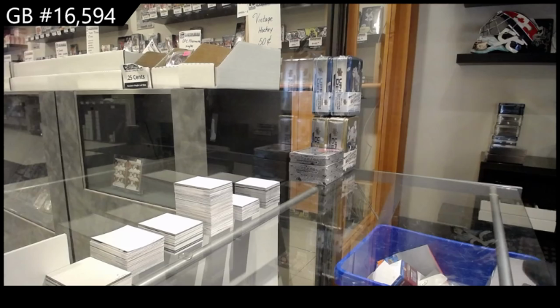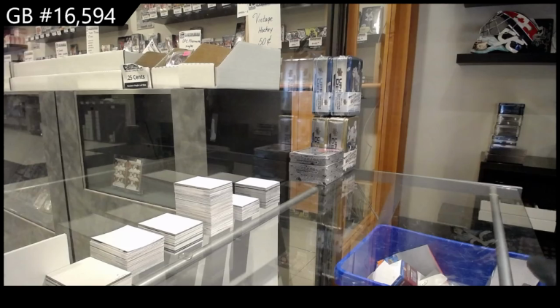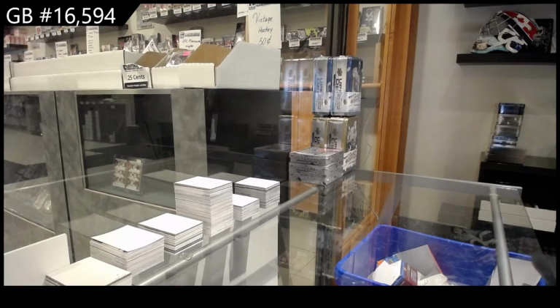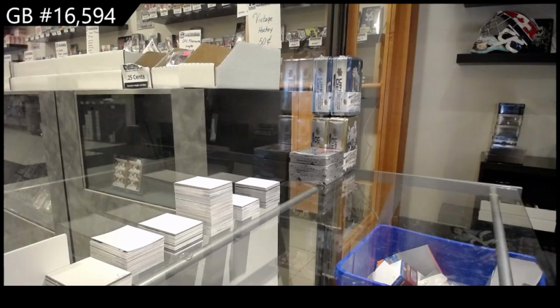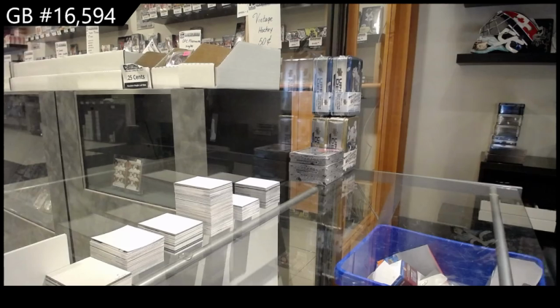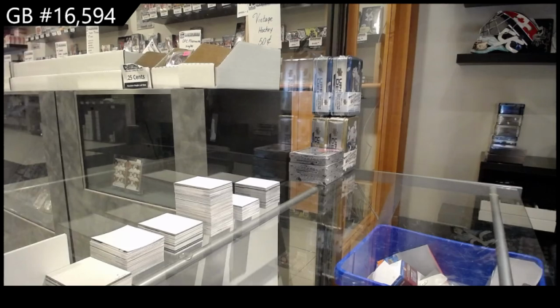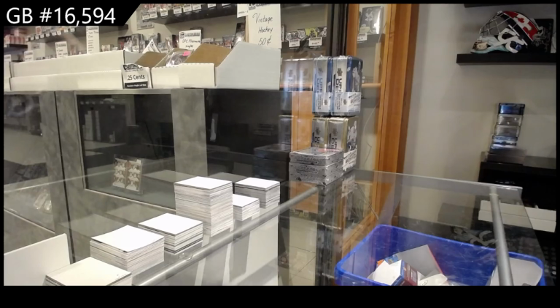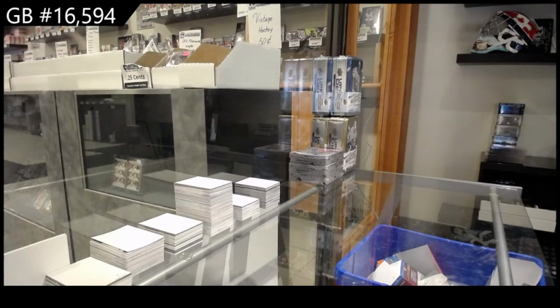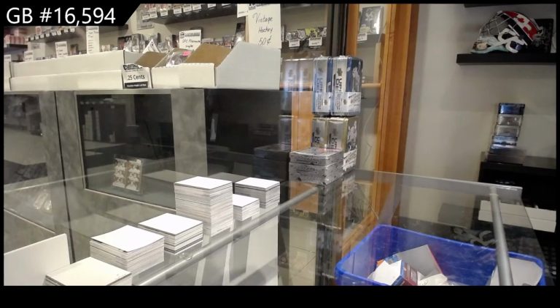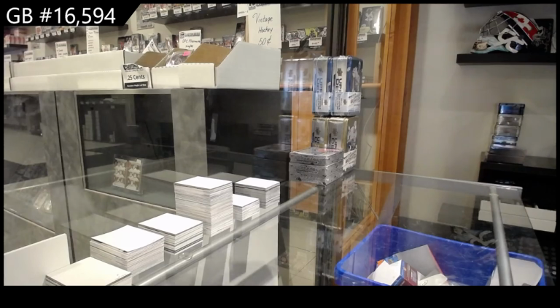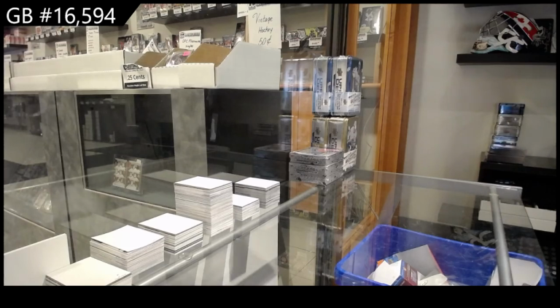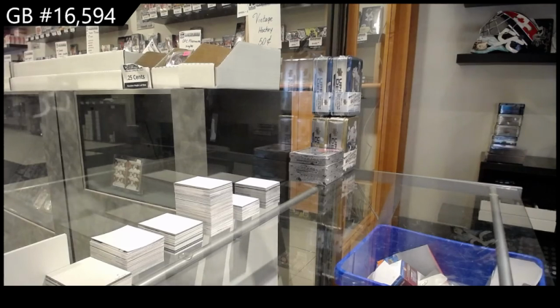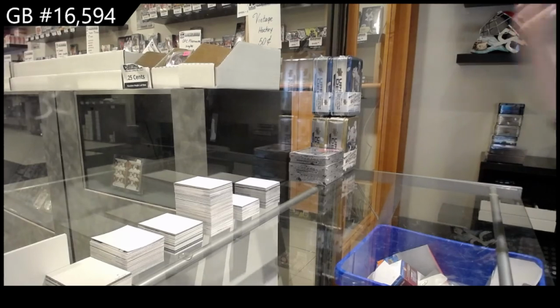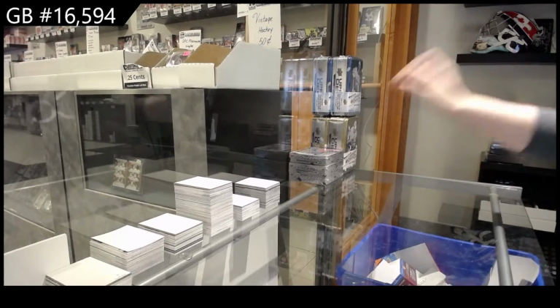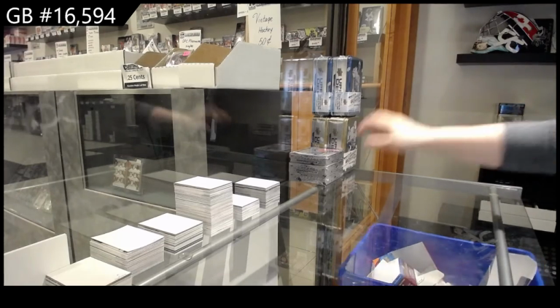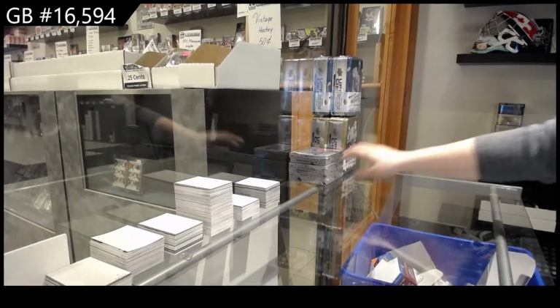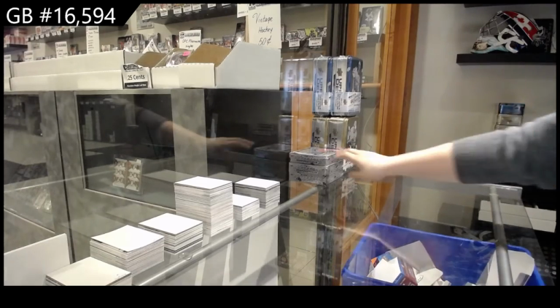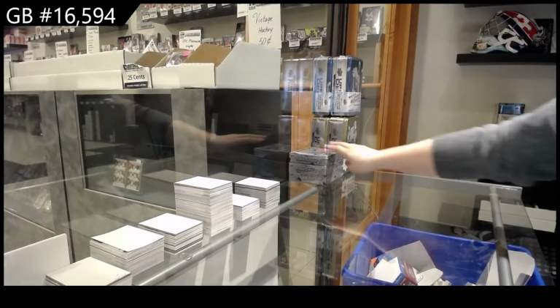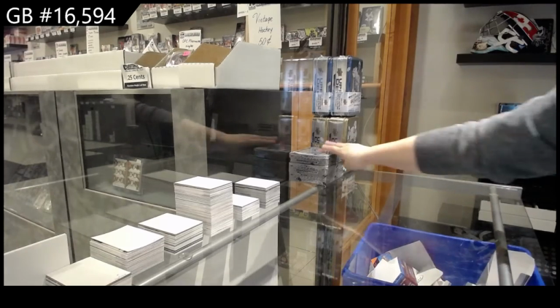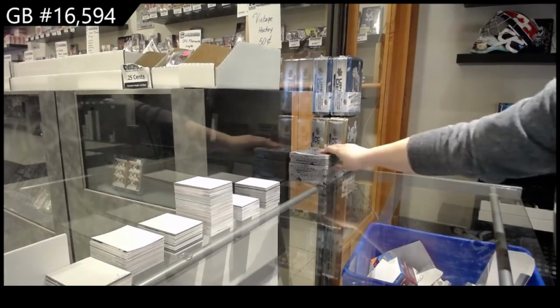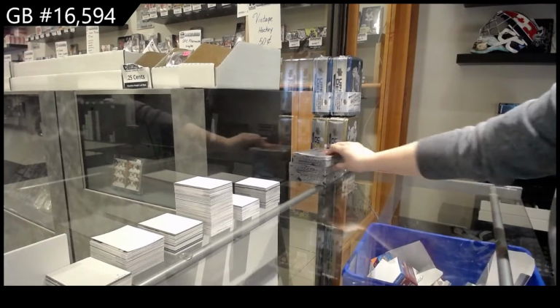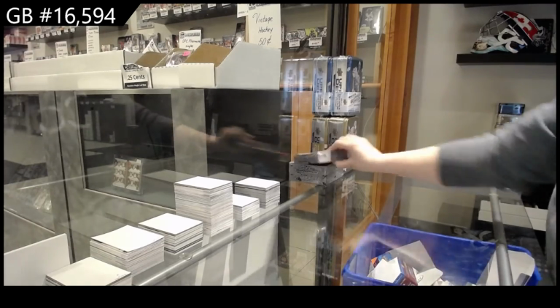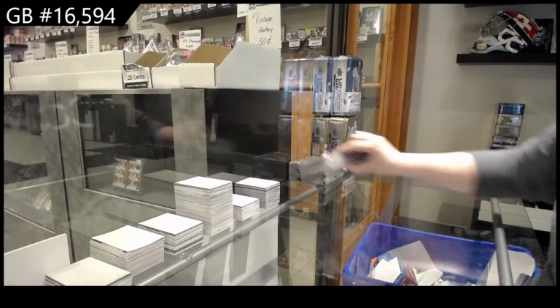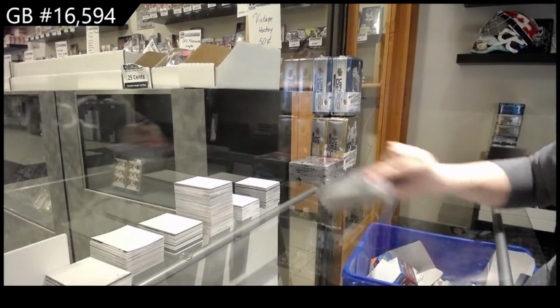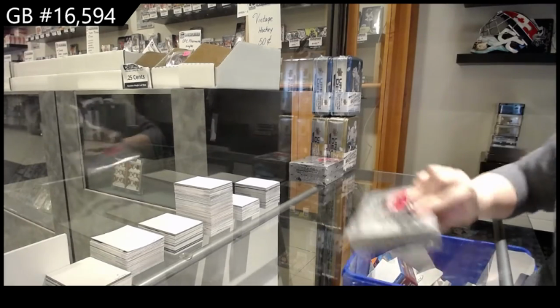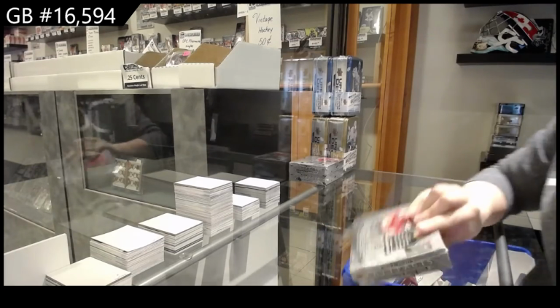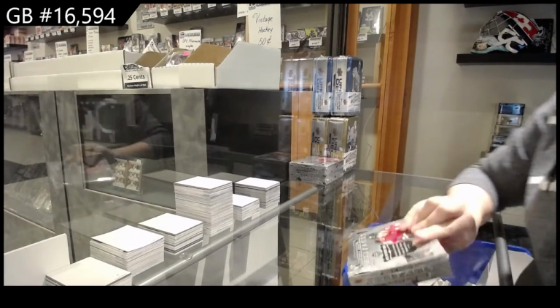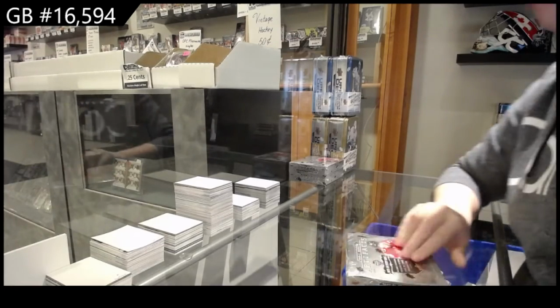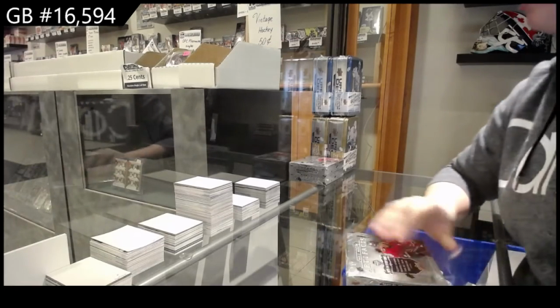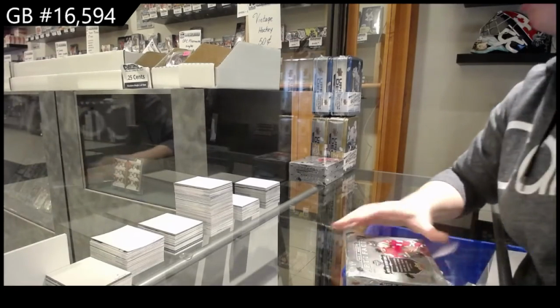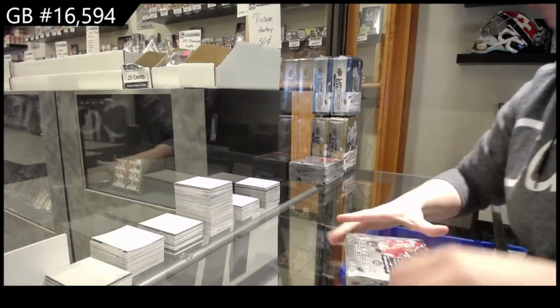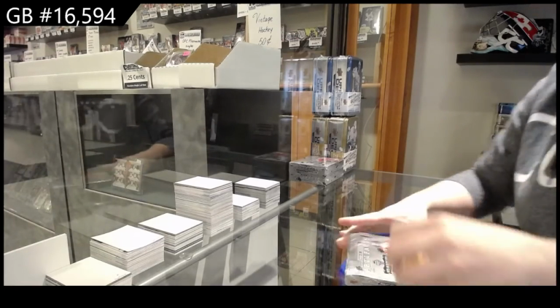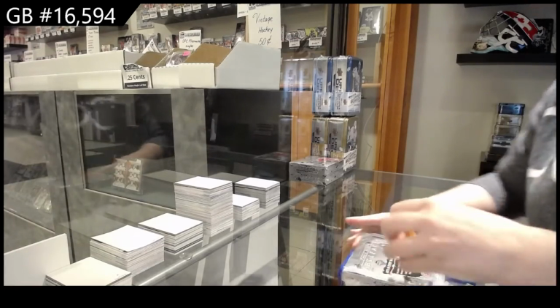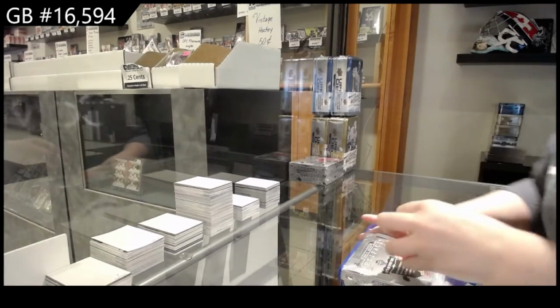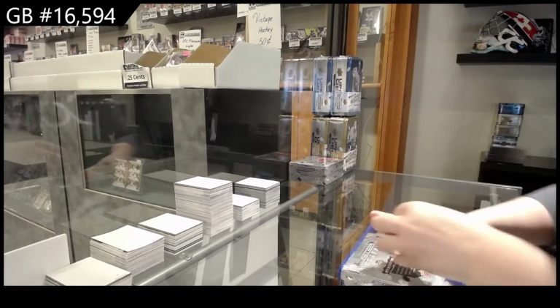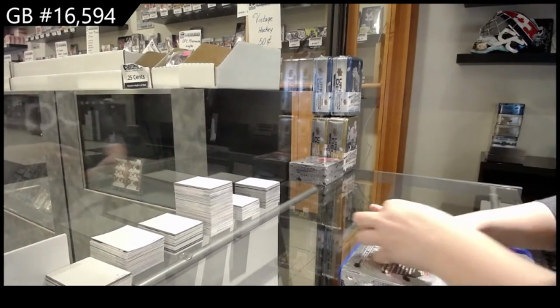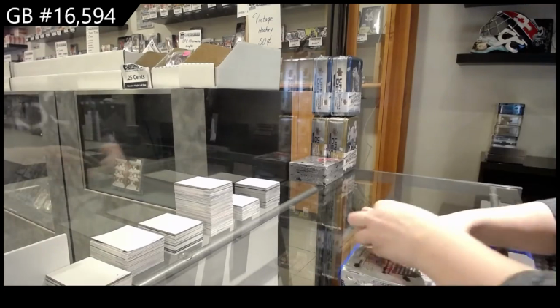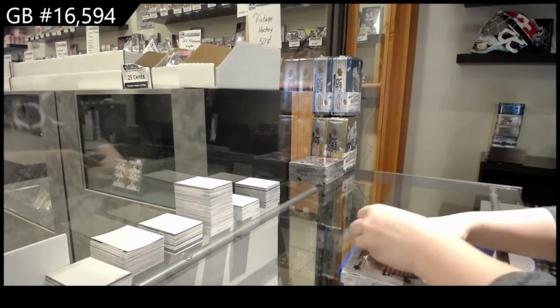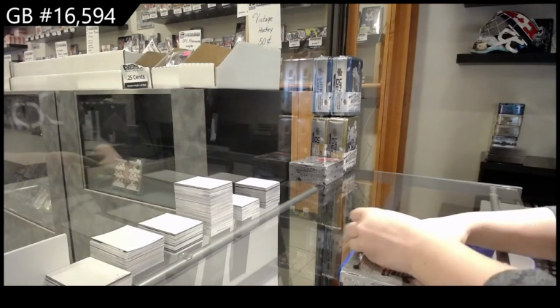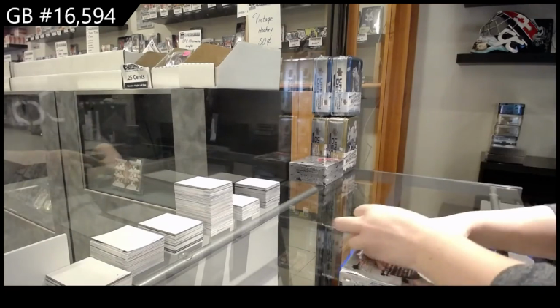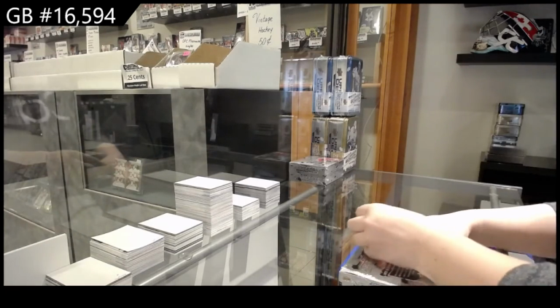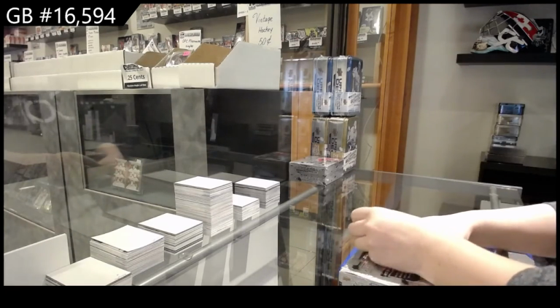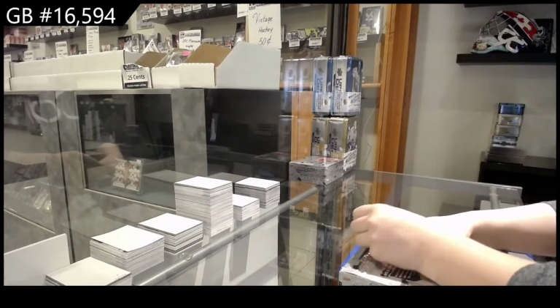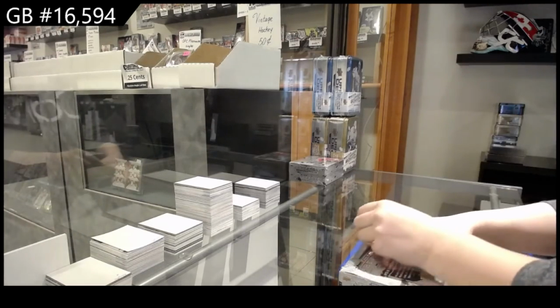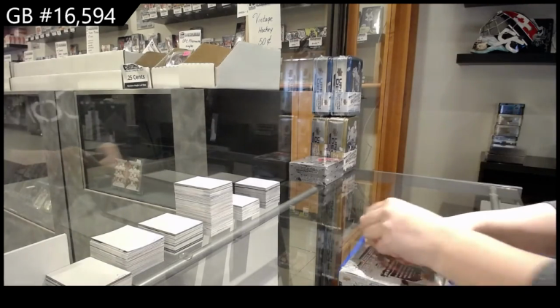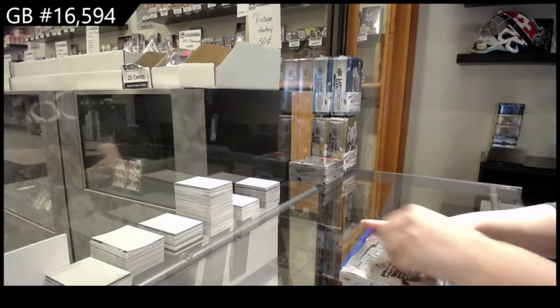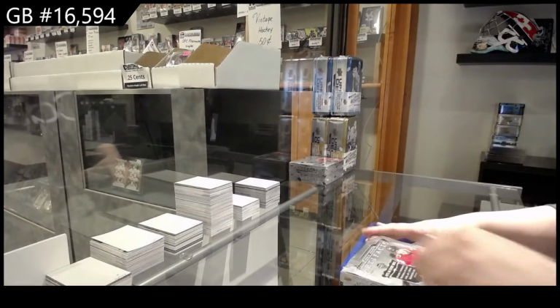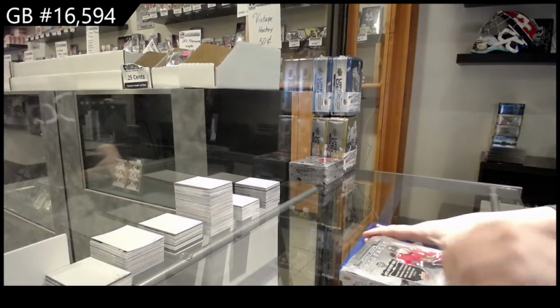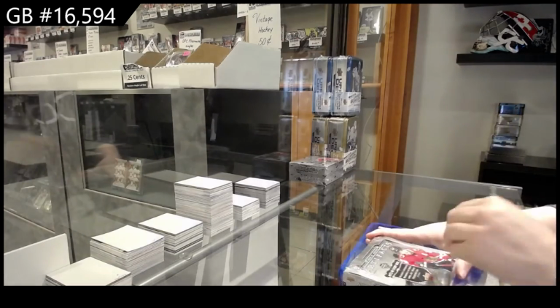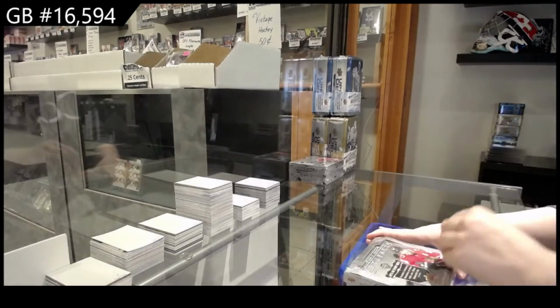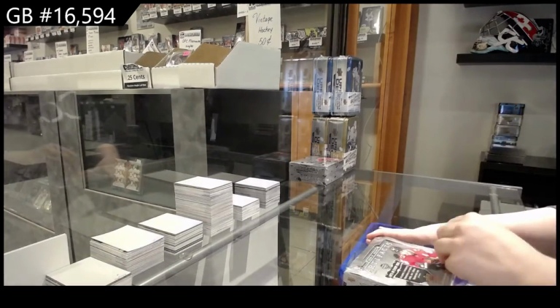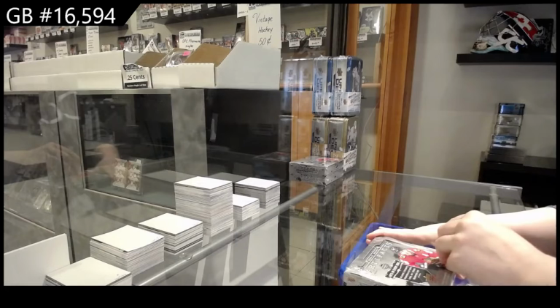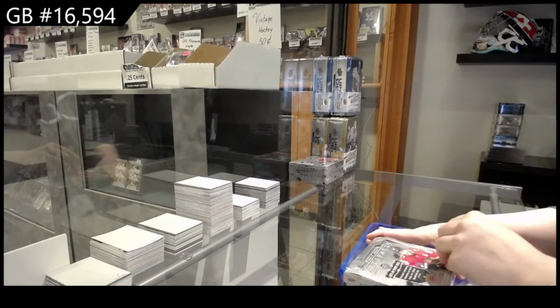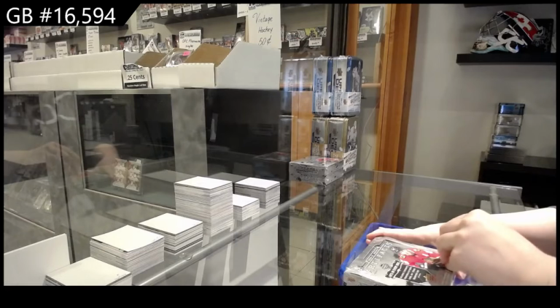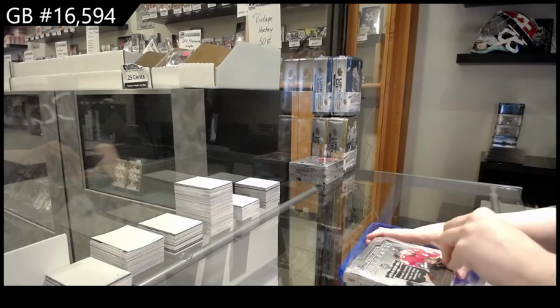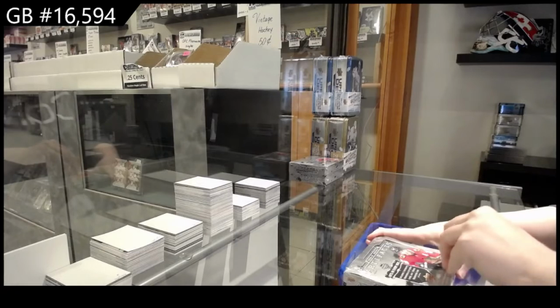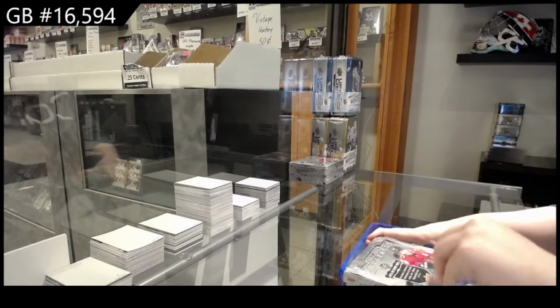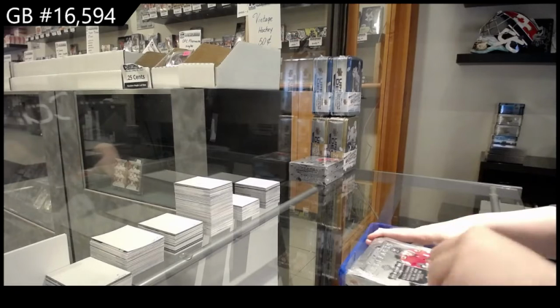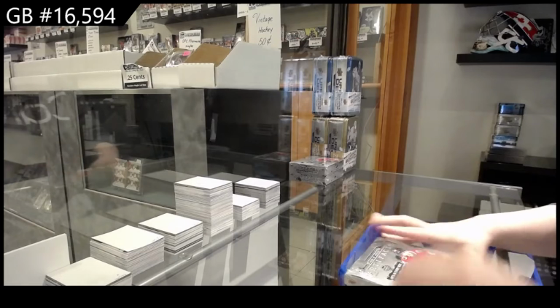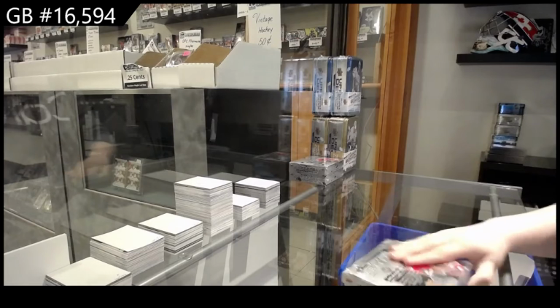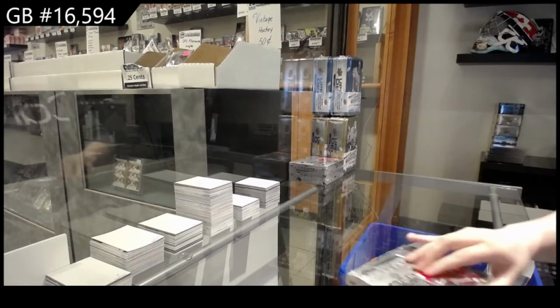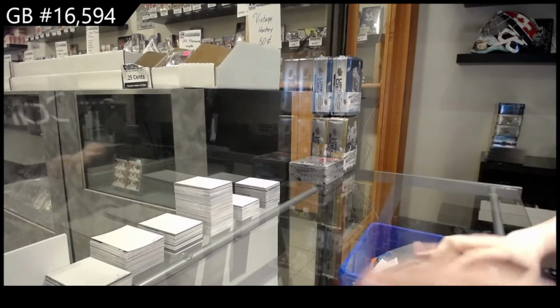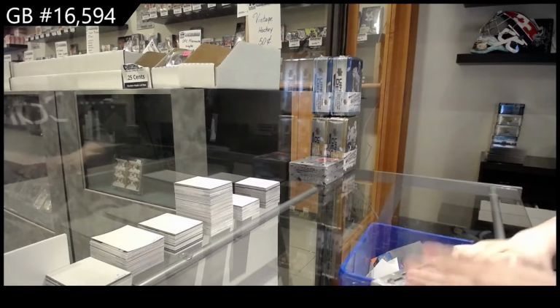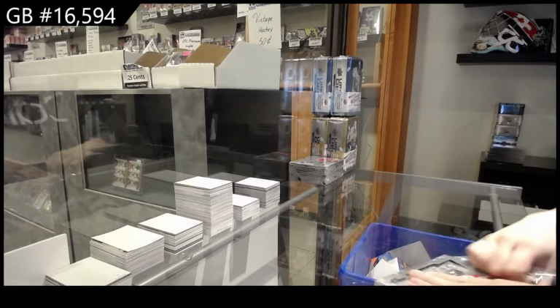It's a group break — 16, 5, 9, 4. We've got the three box break of 2021 Upper Deck Artifacts.